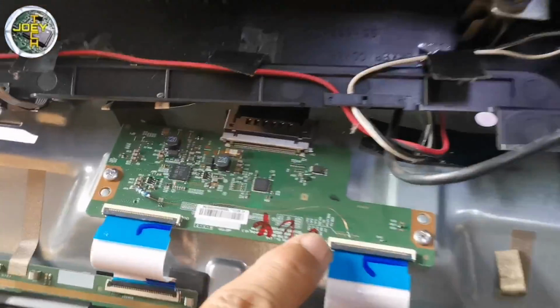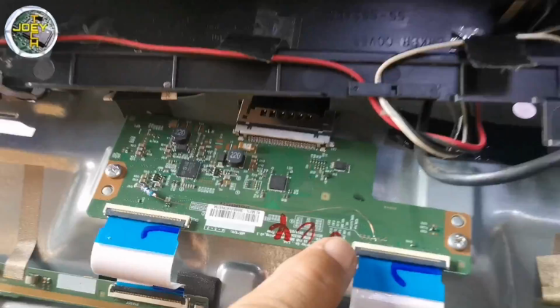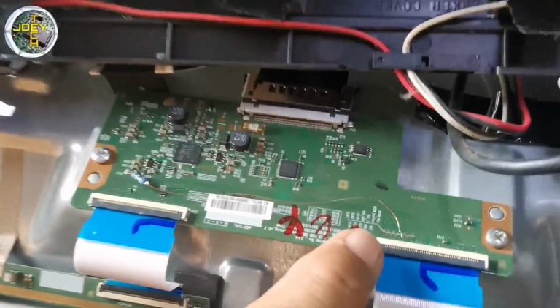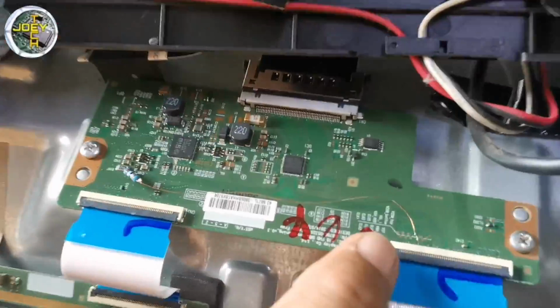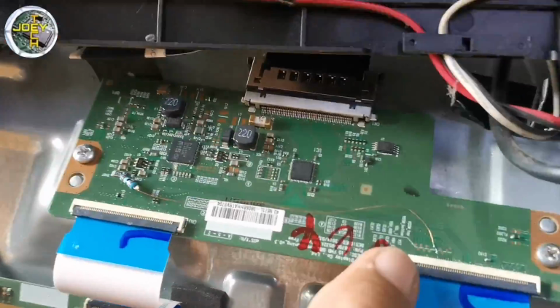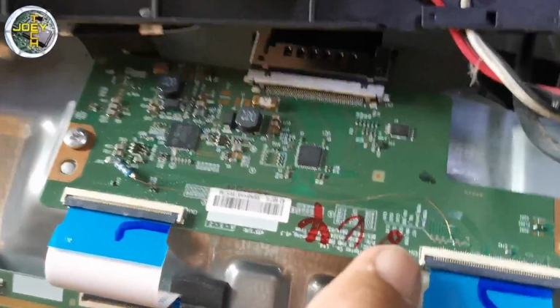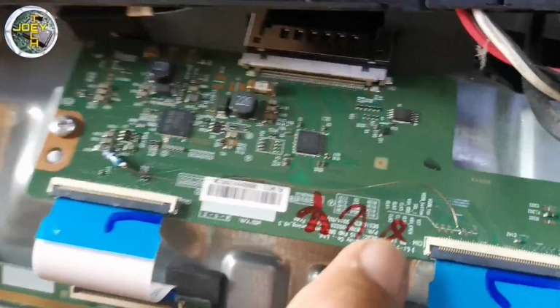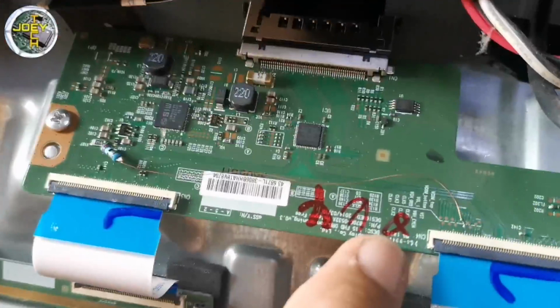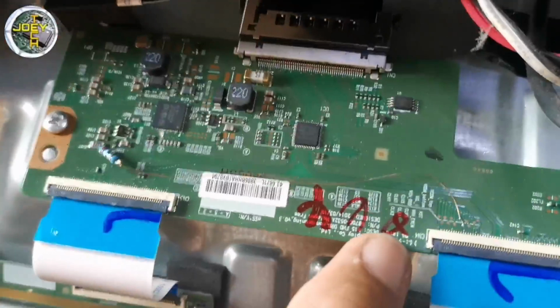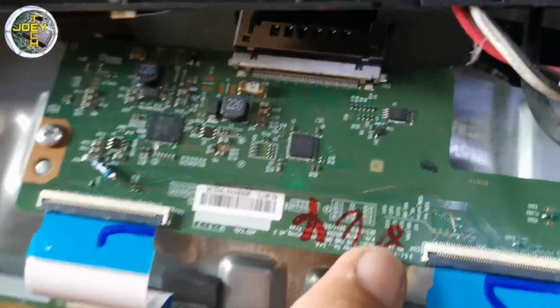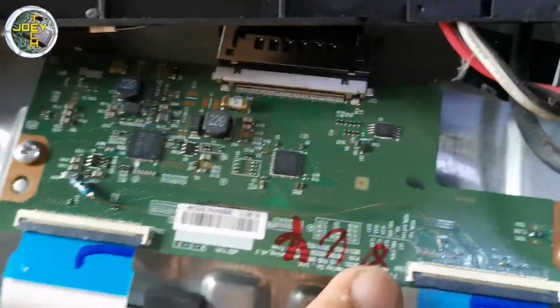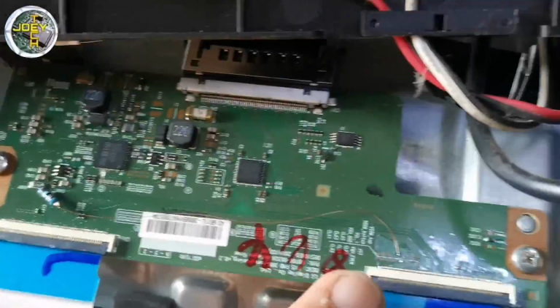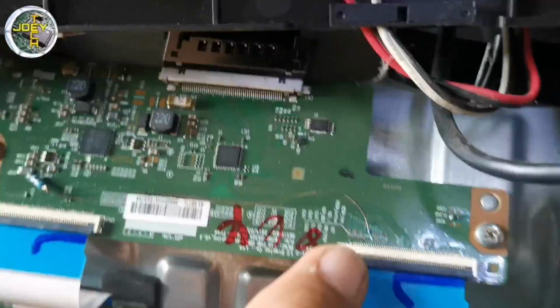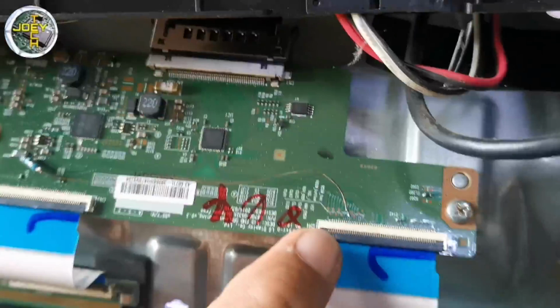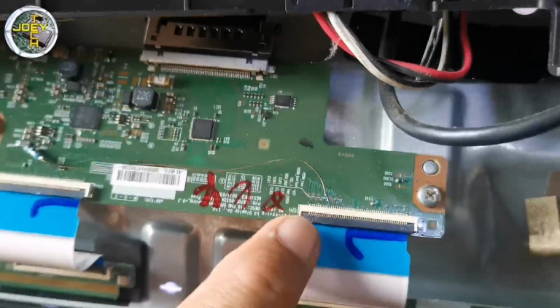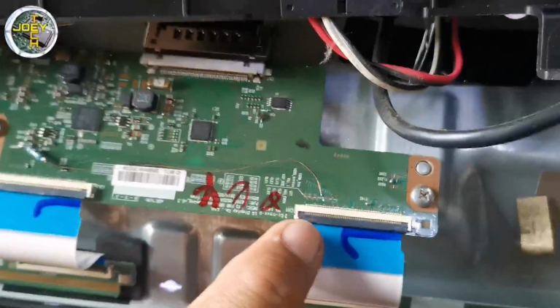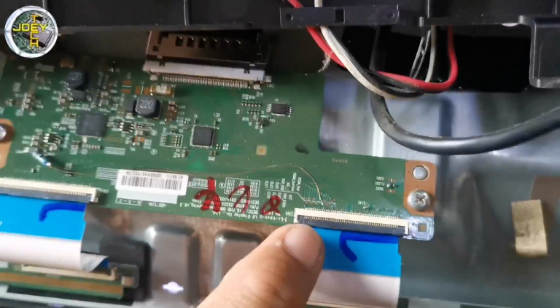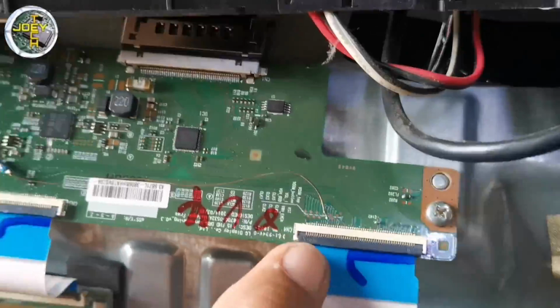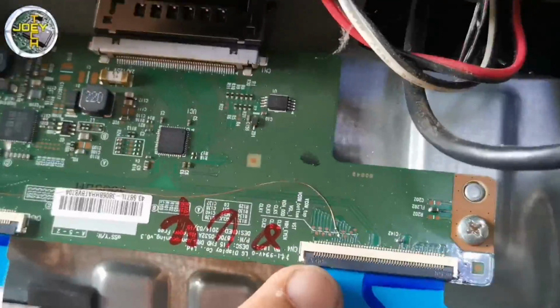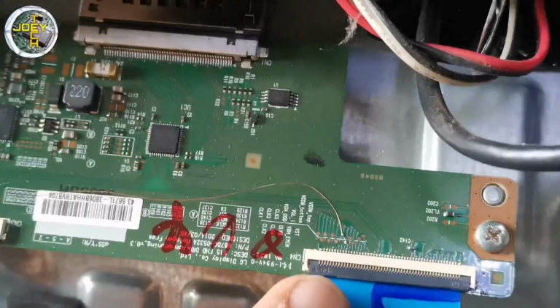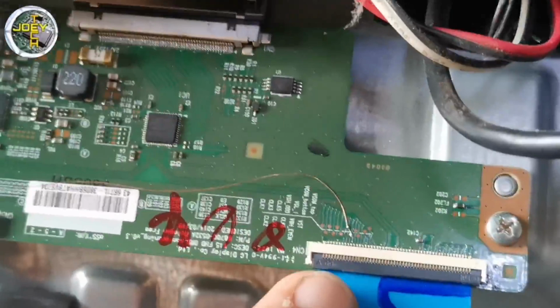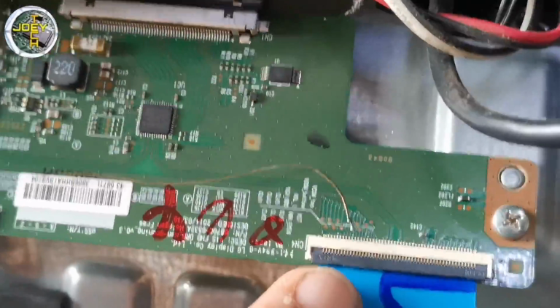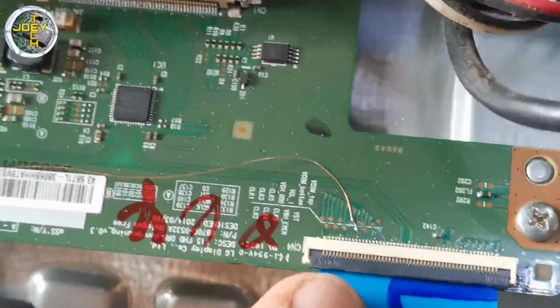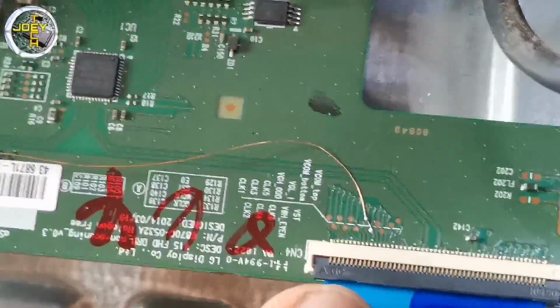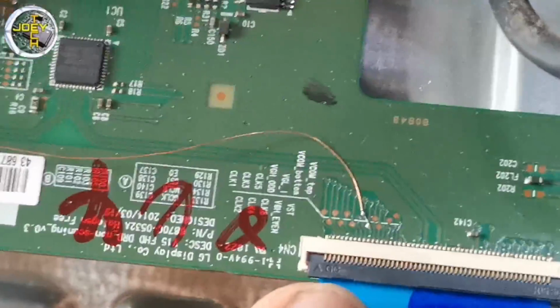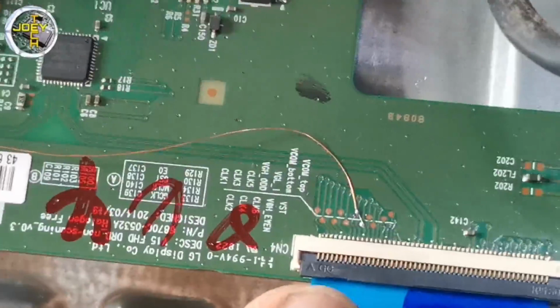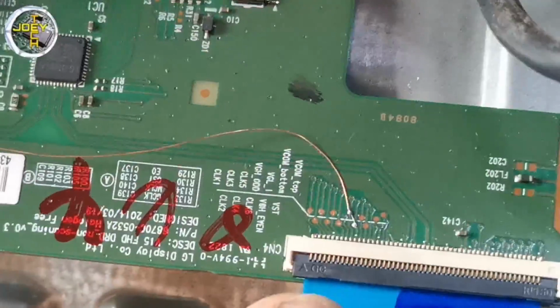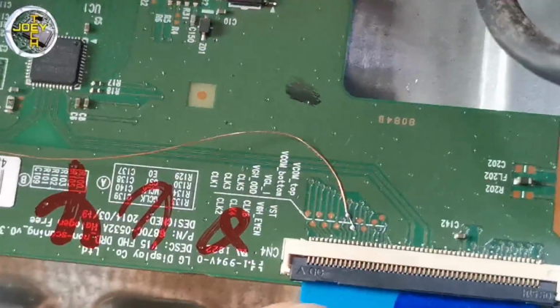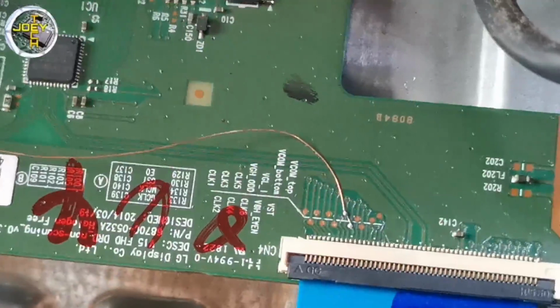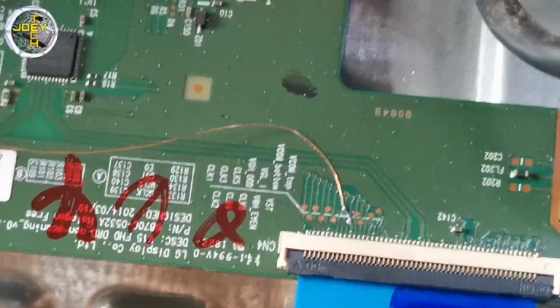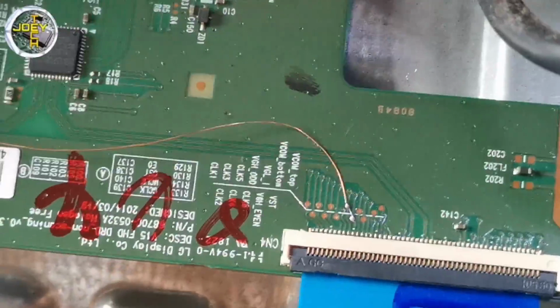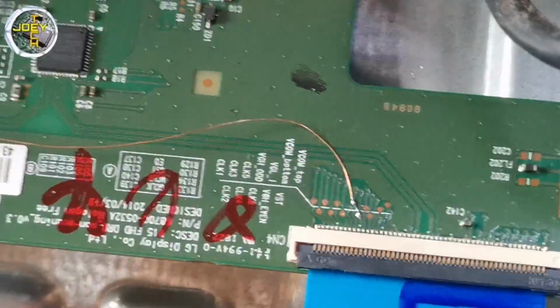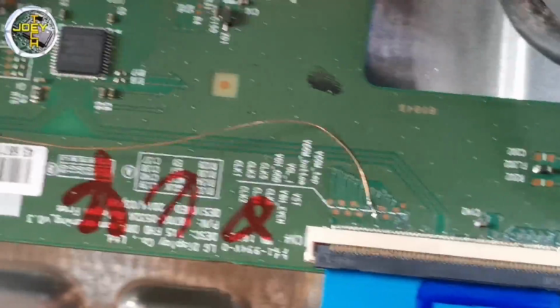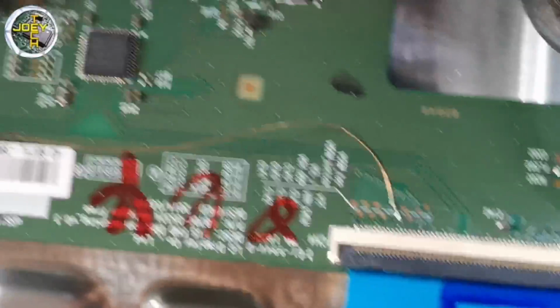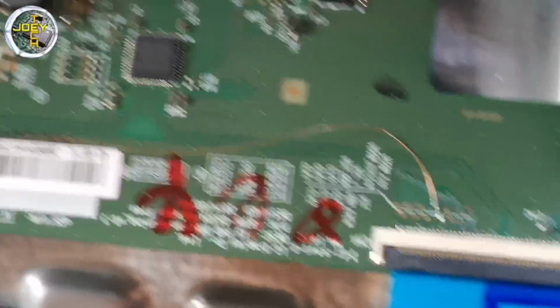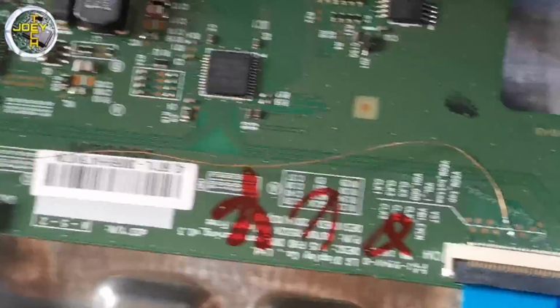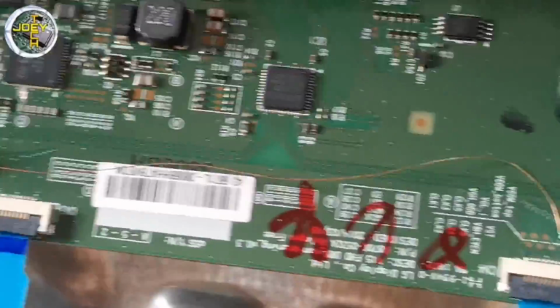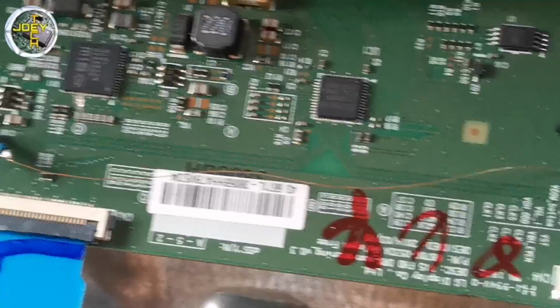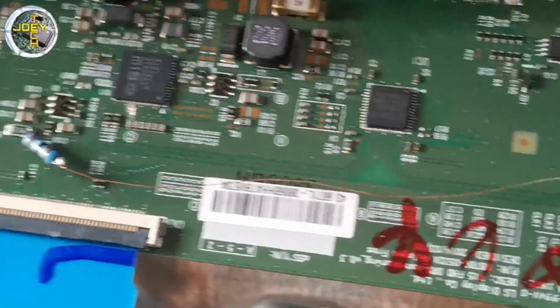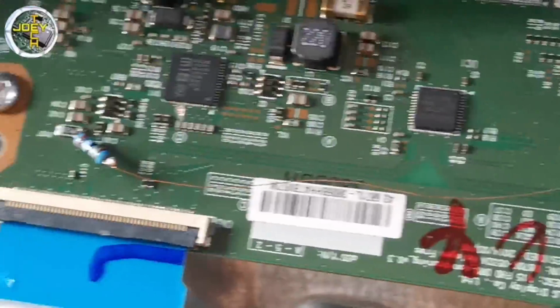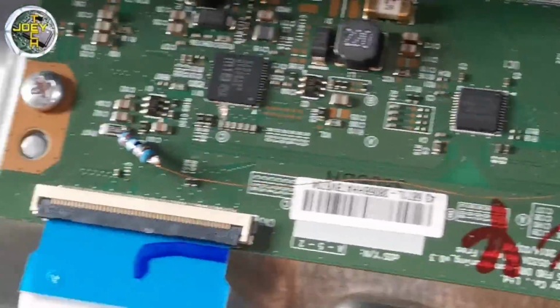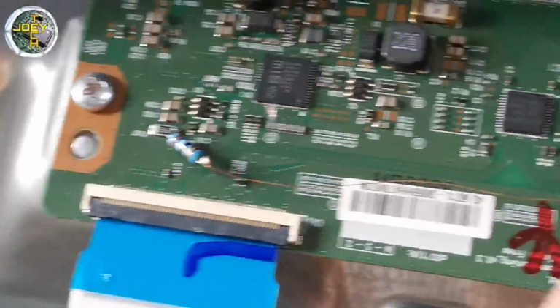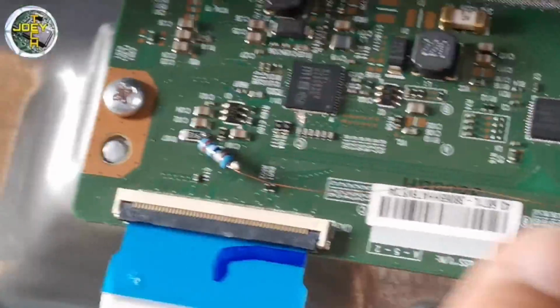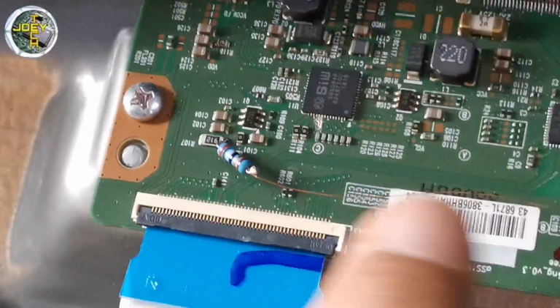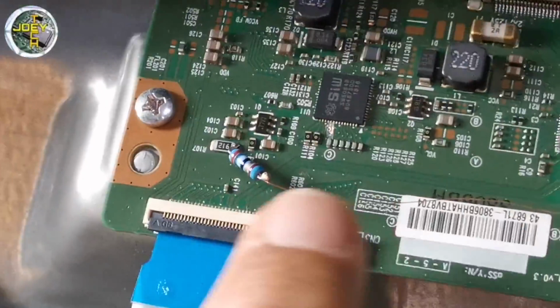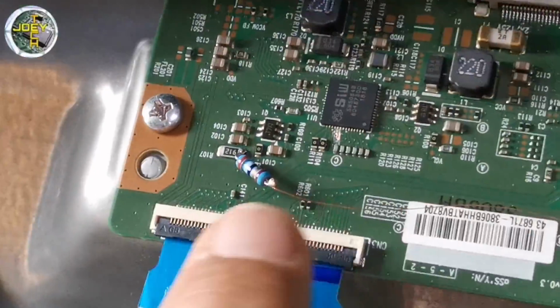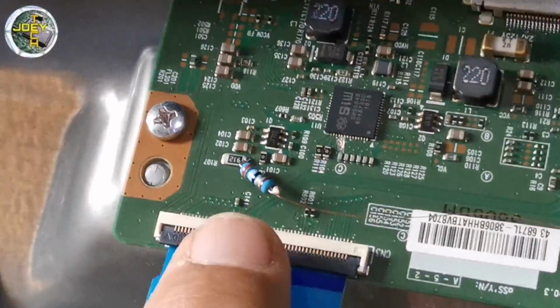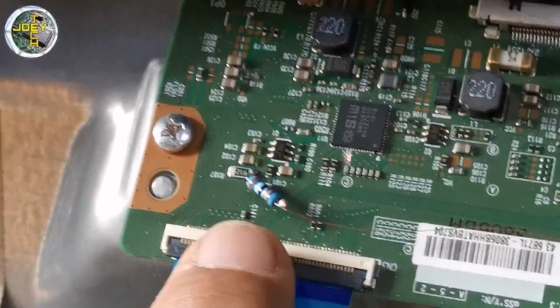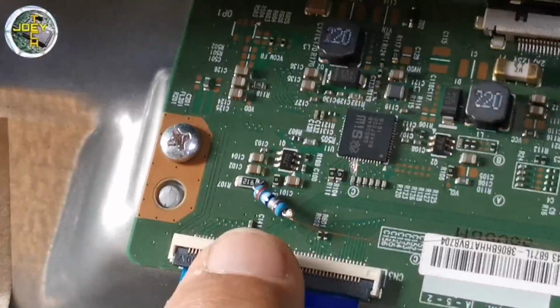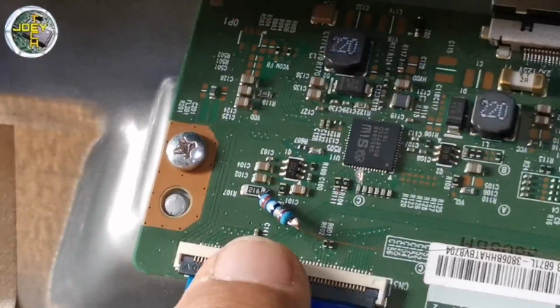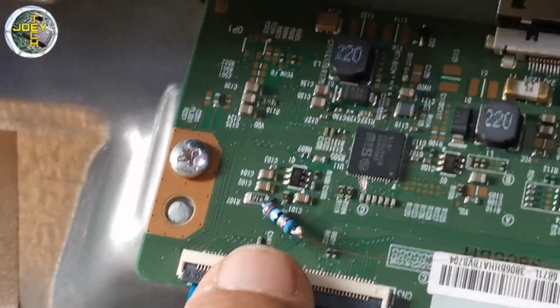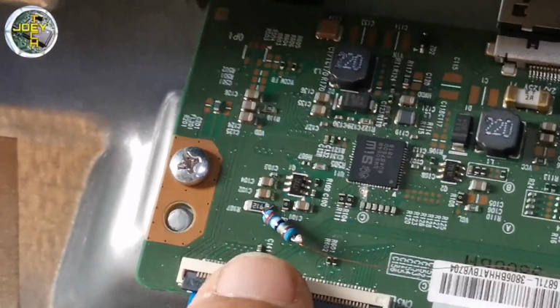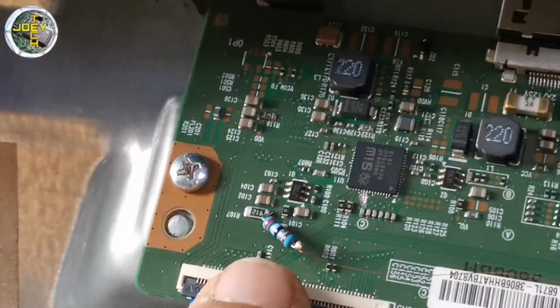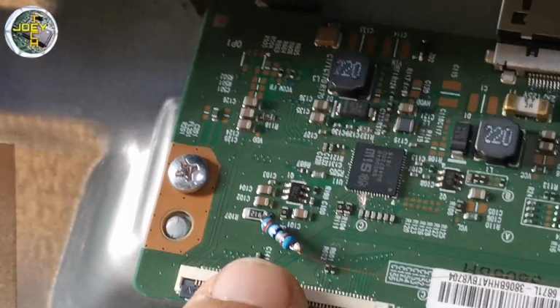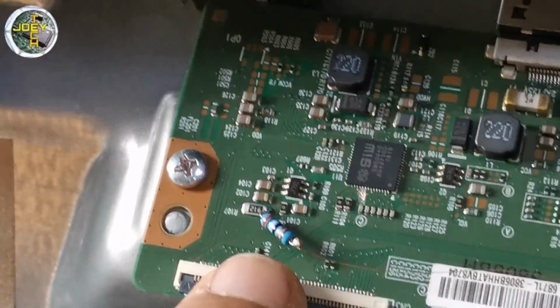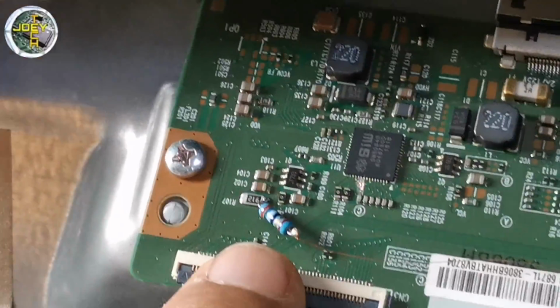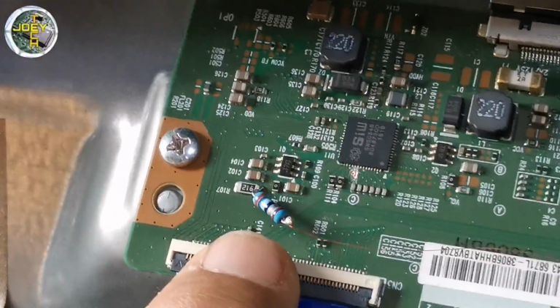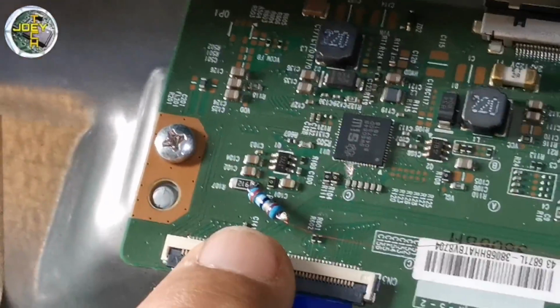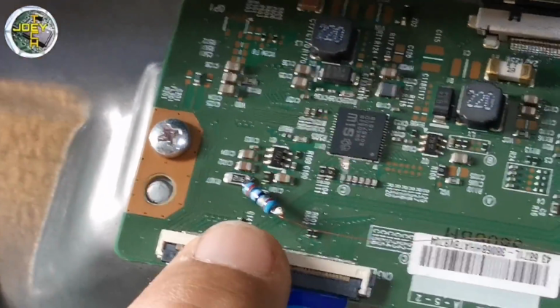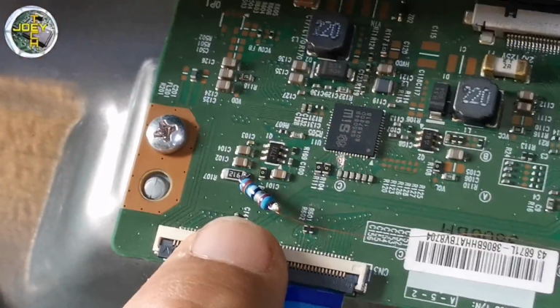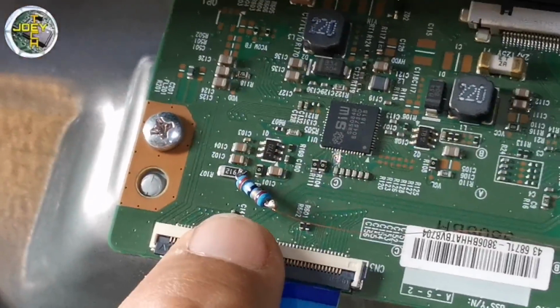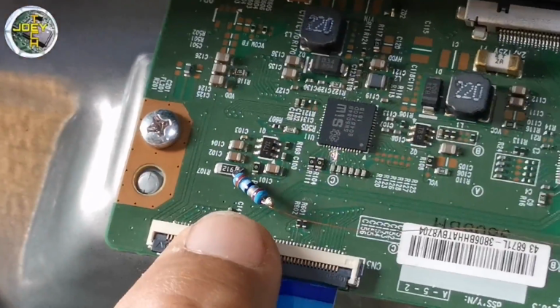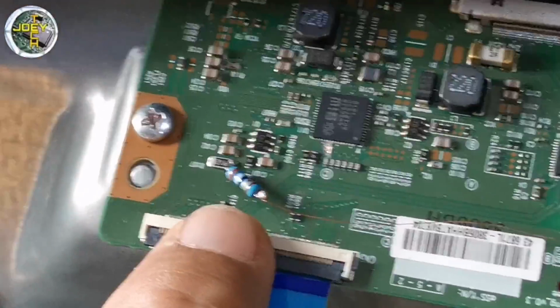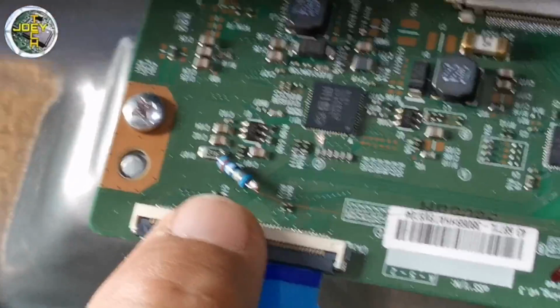This is now the finished connection — VGH odd and VGH even connected to the VGH supply via a 39-ohm resistor.